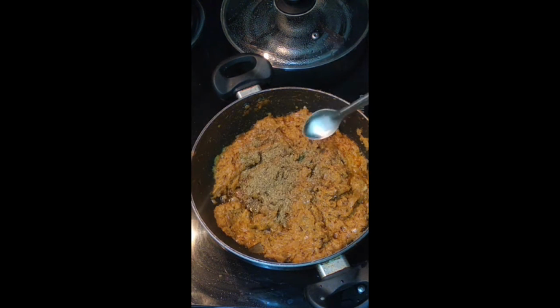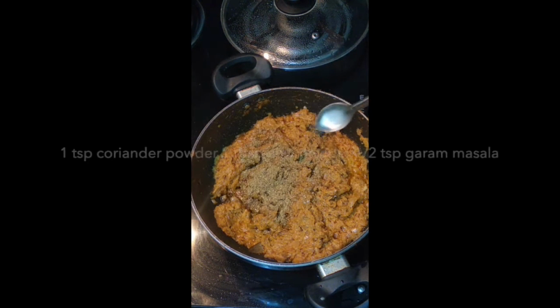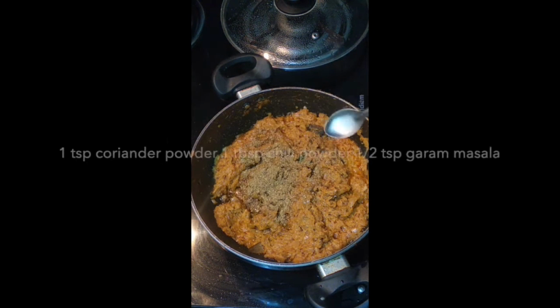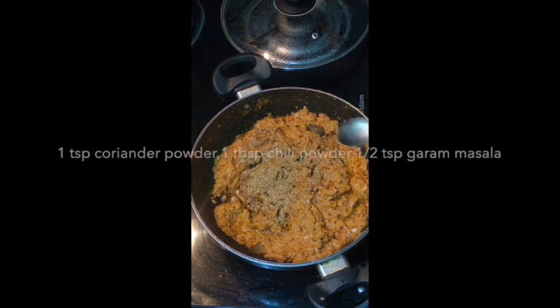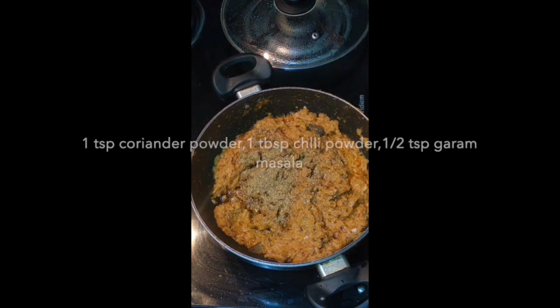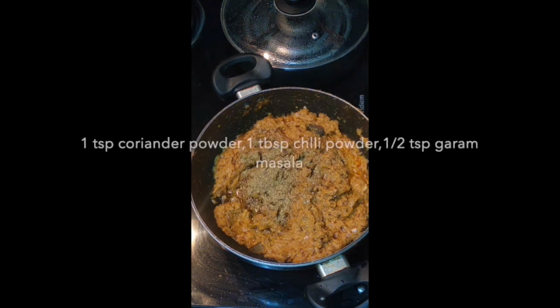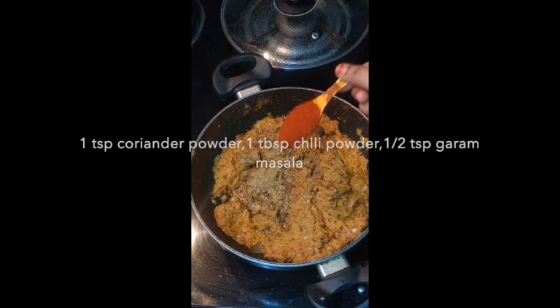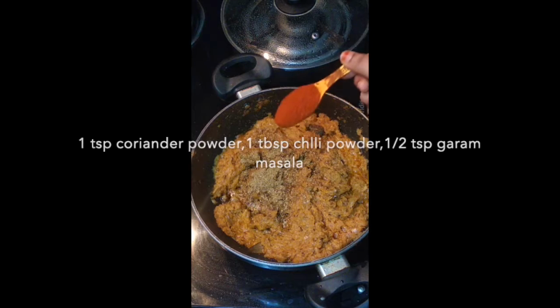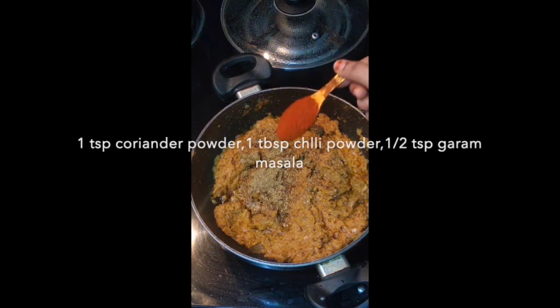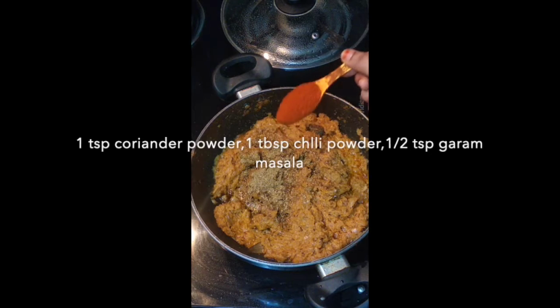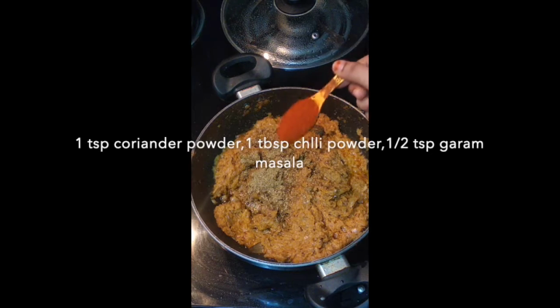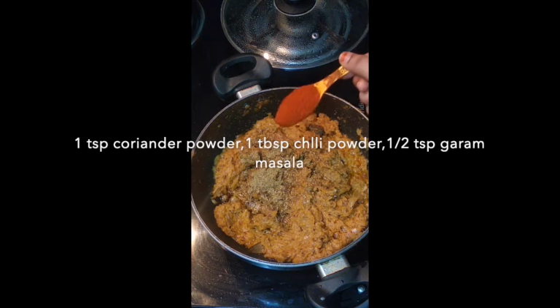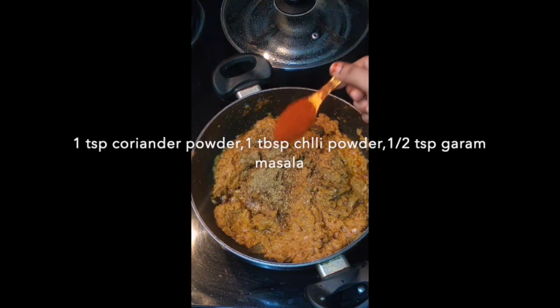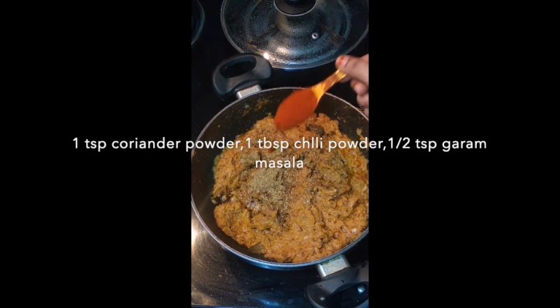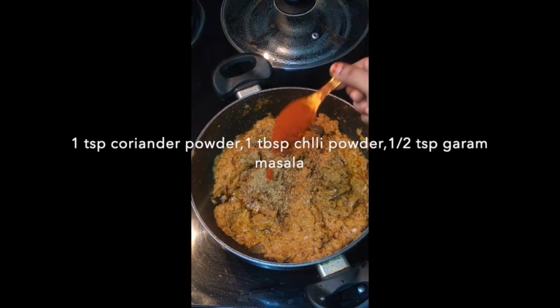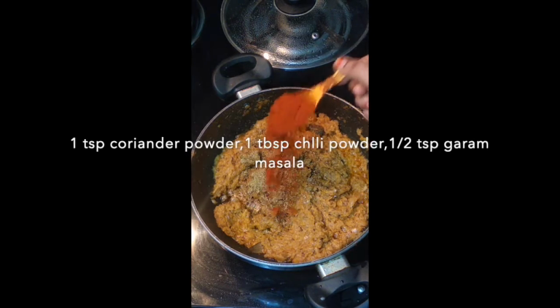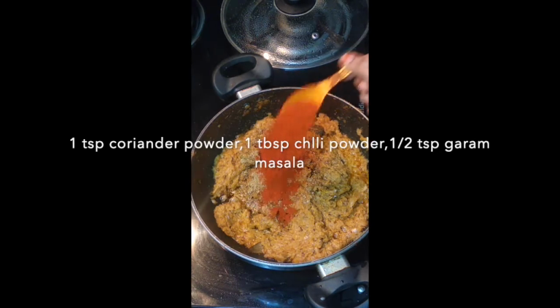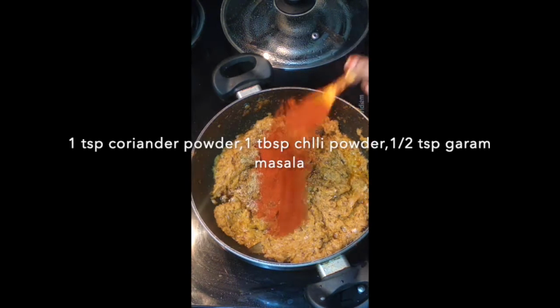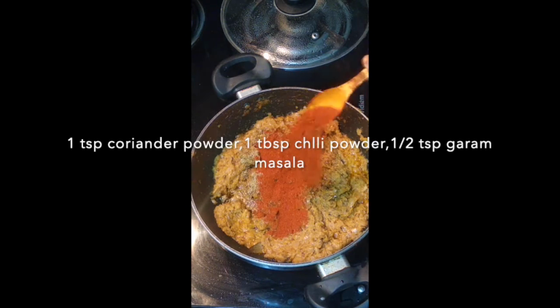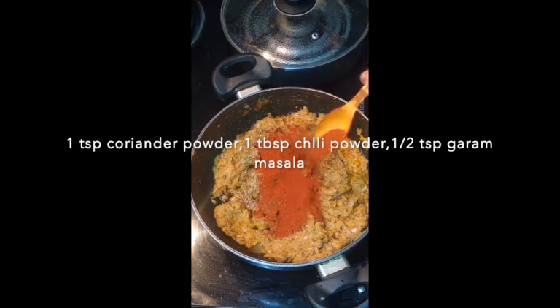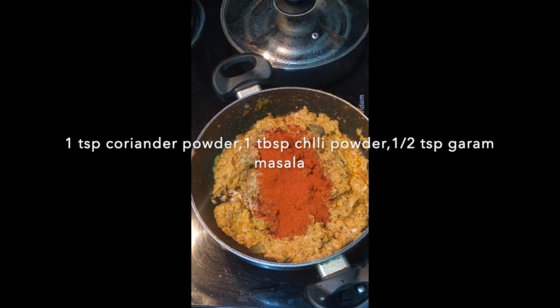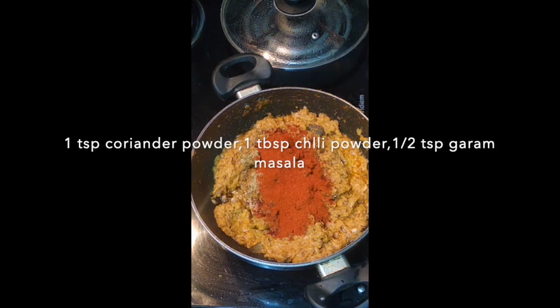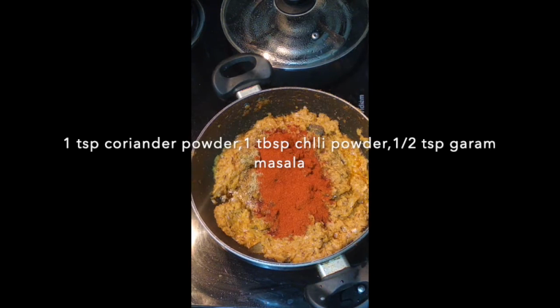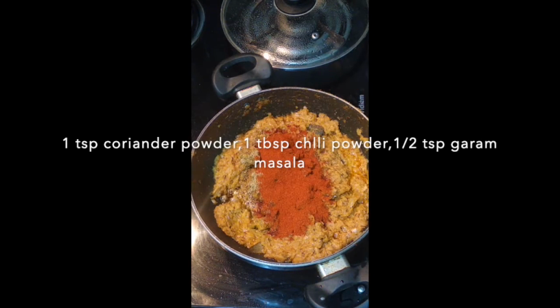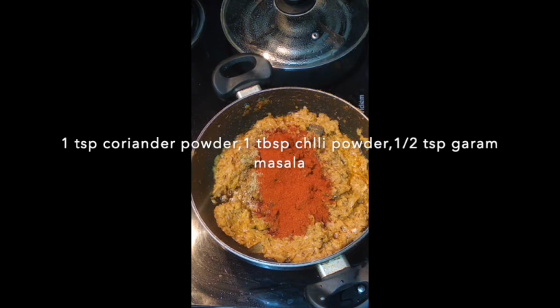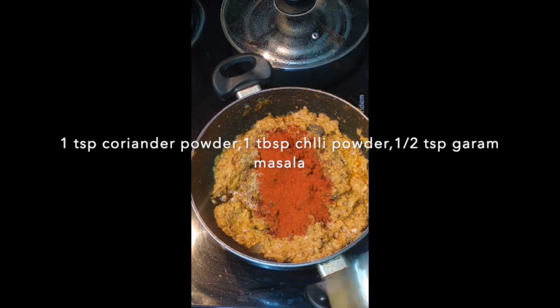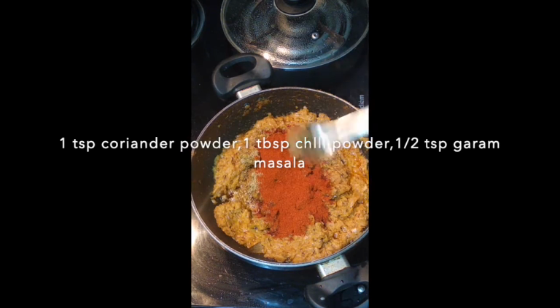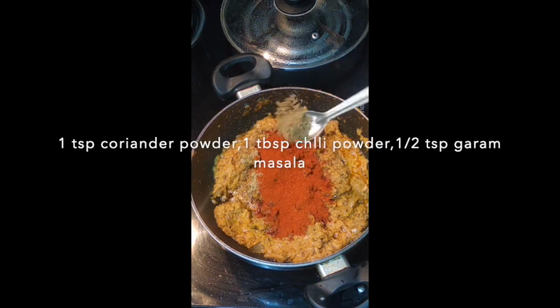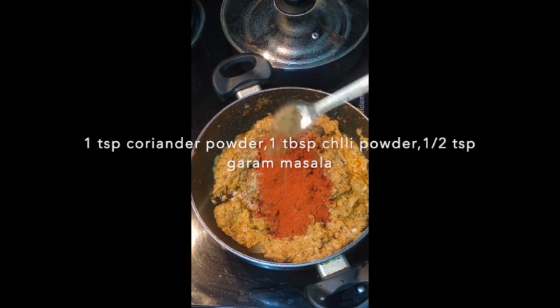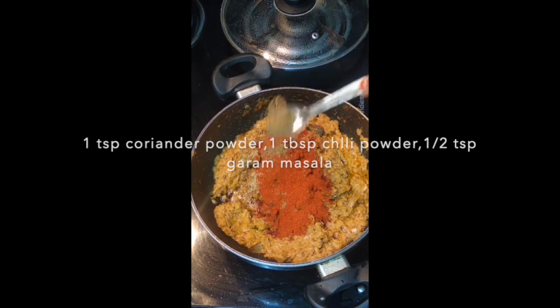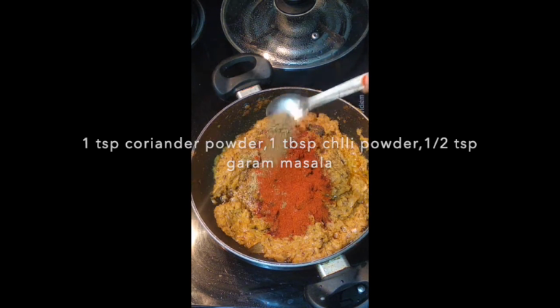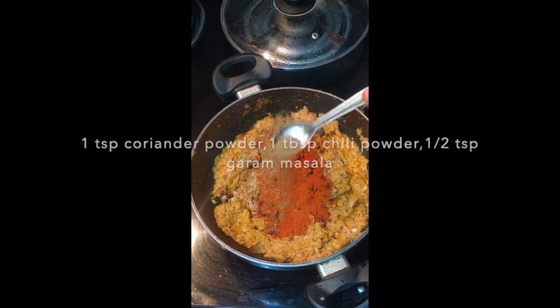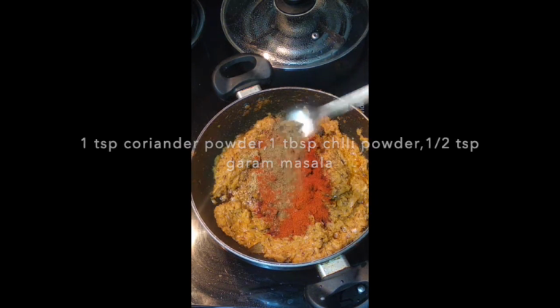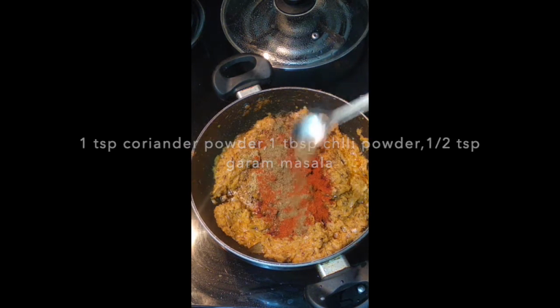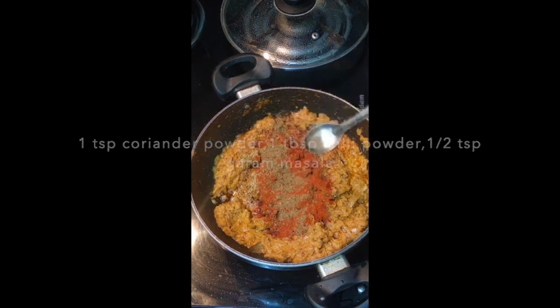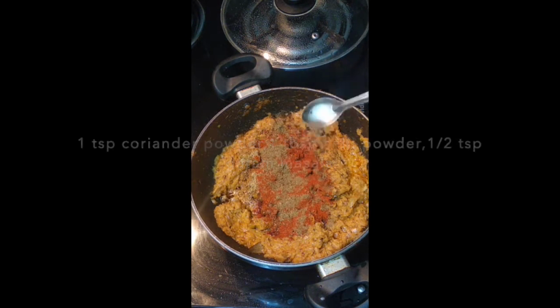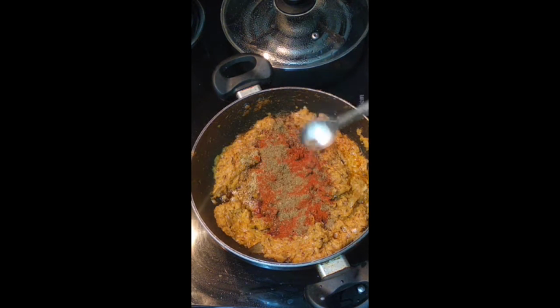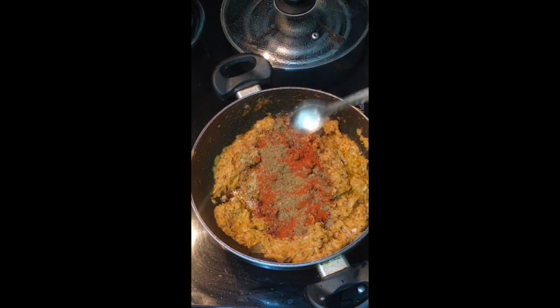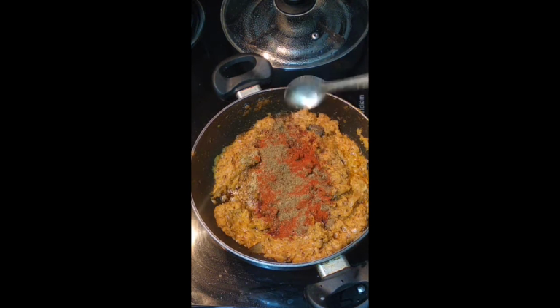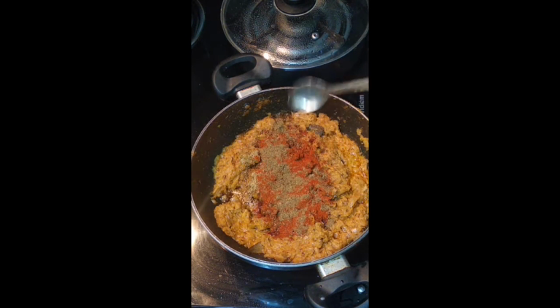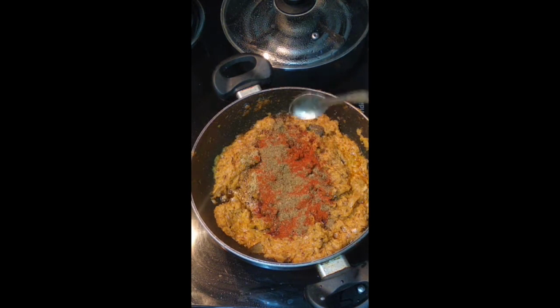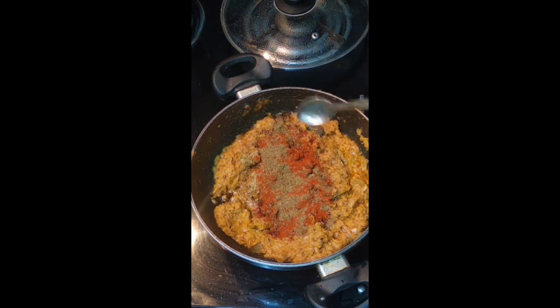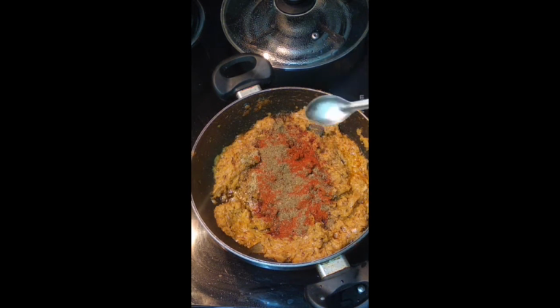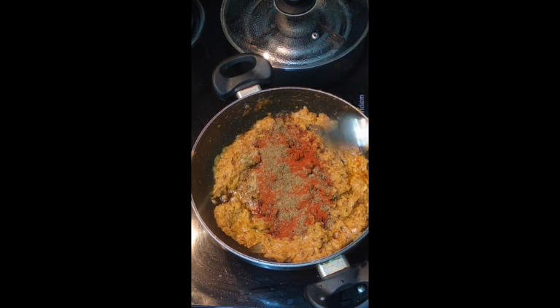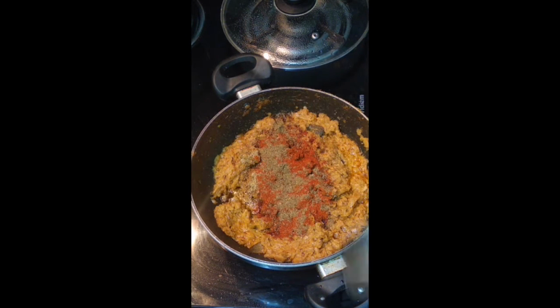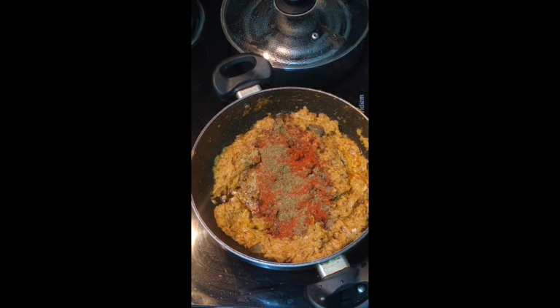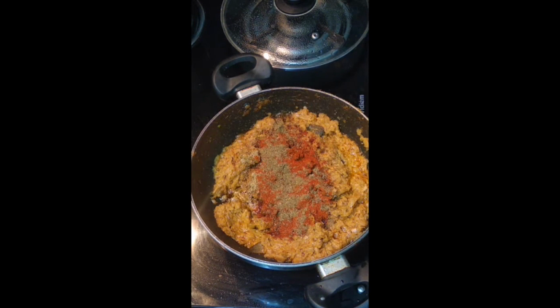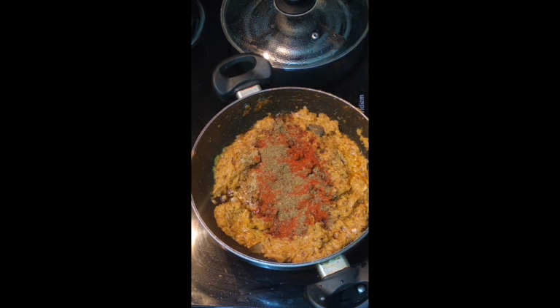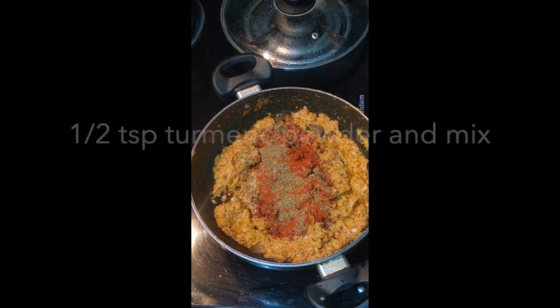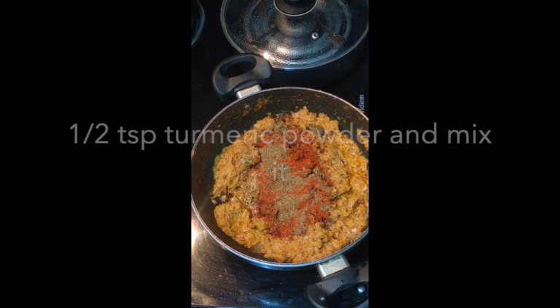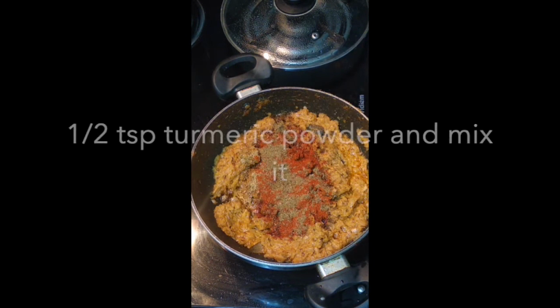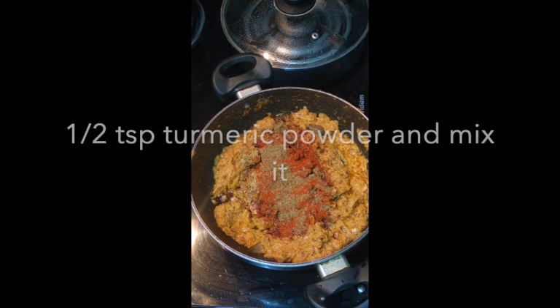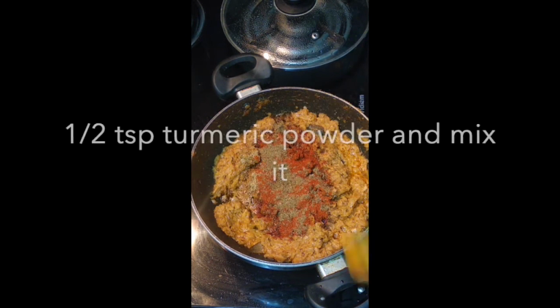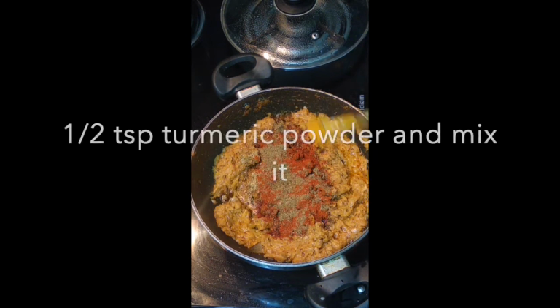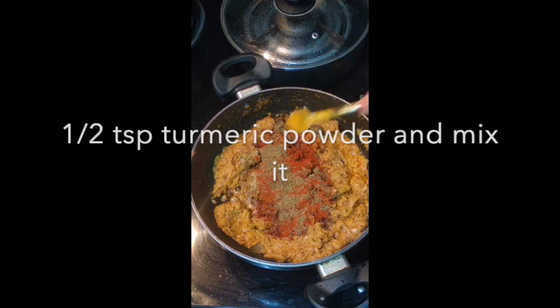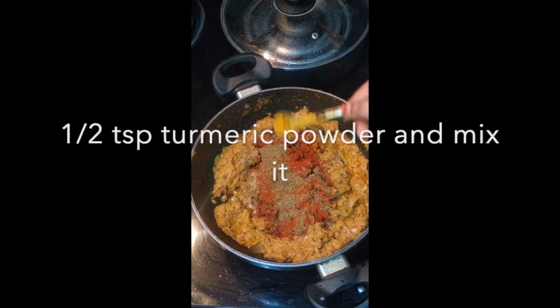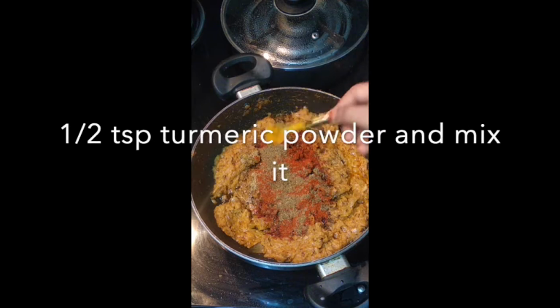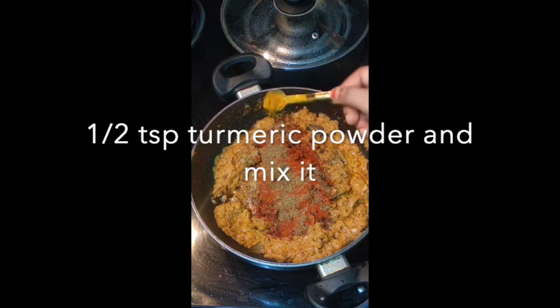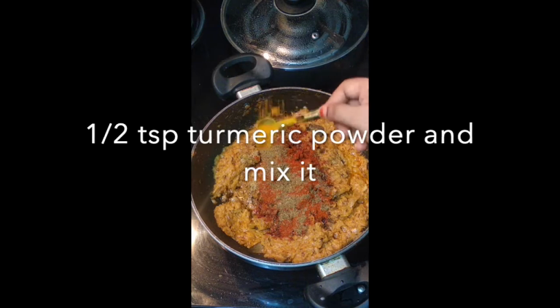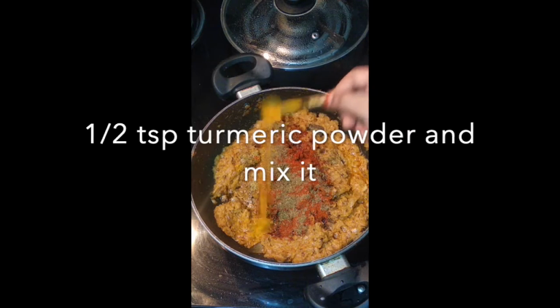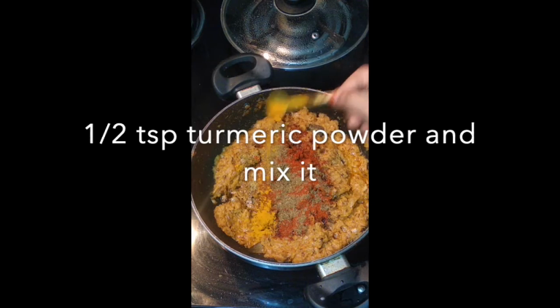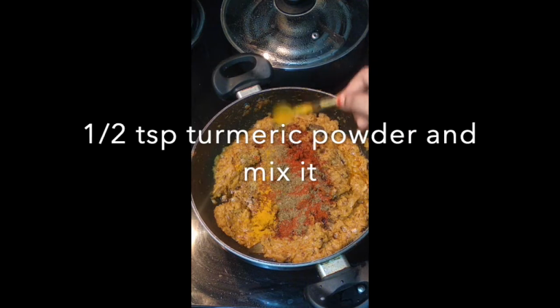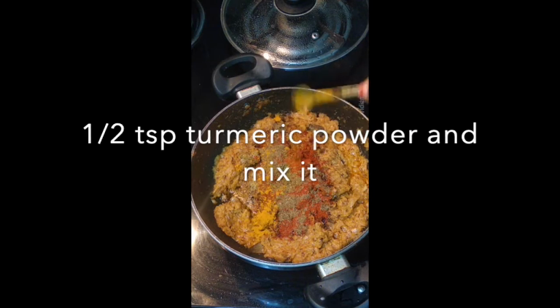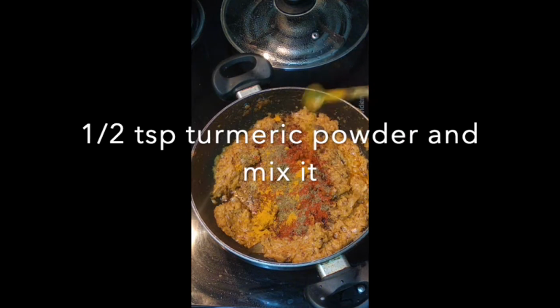Add 1 tablespoon of garlic, 1 teaspoon of garlic, half teaspoon of garlic, 1 teaspoon of garlic.